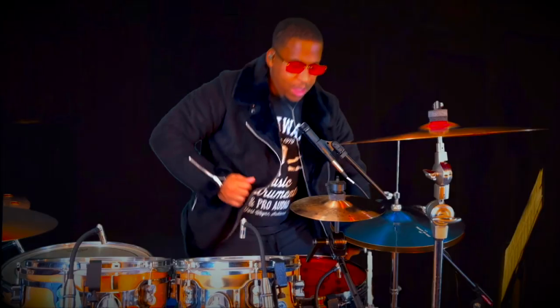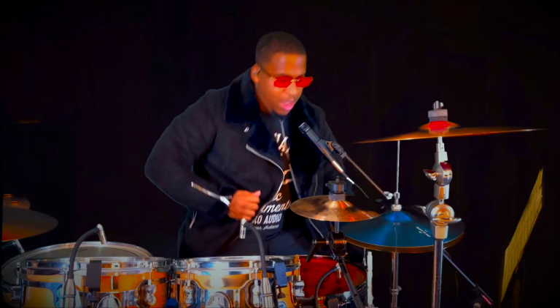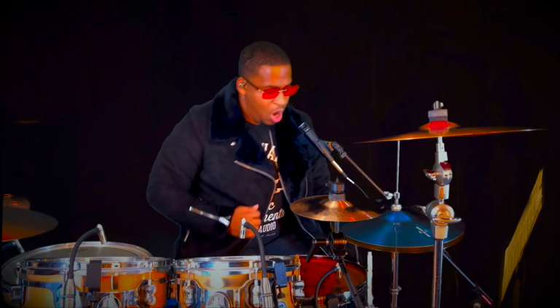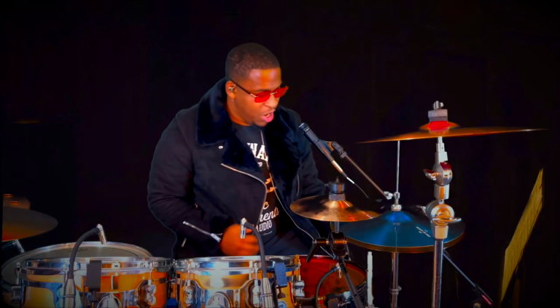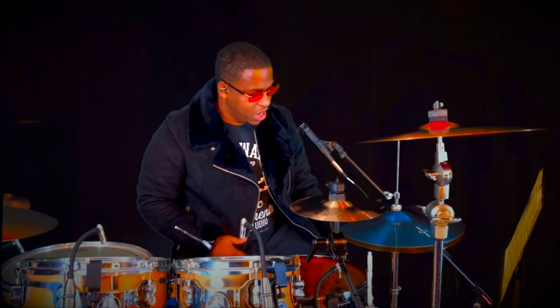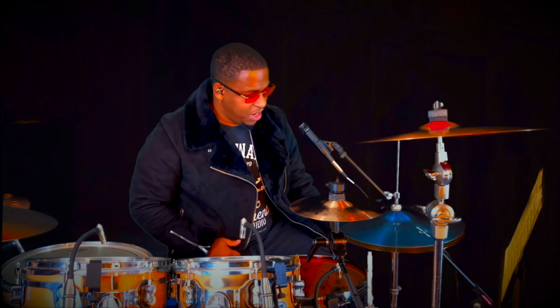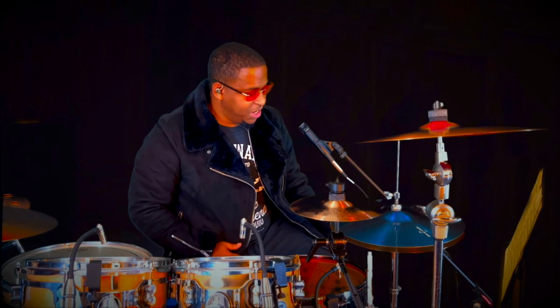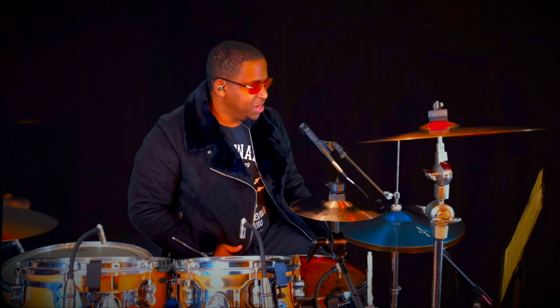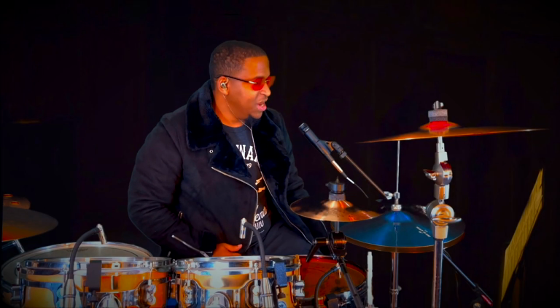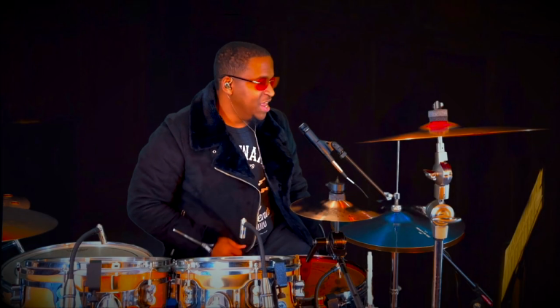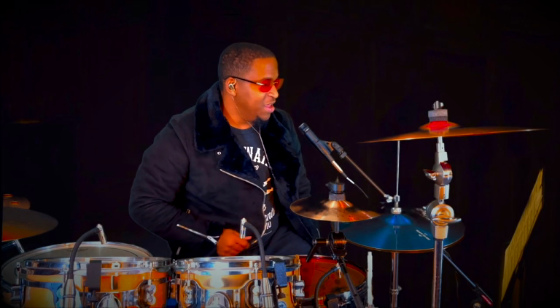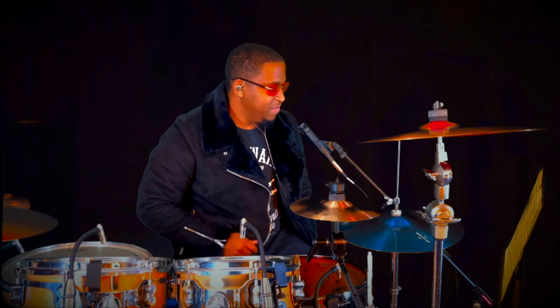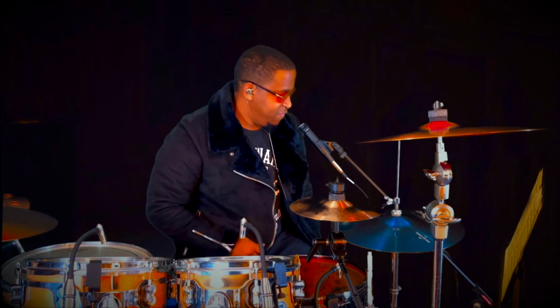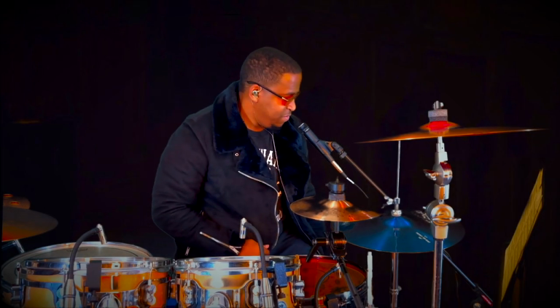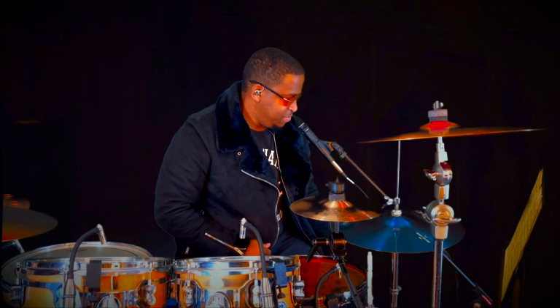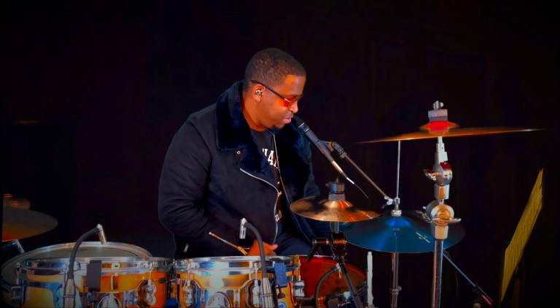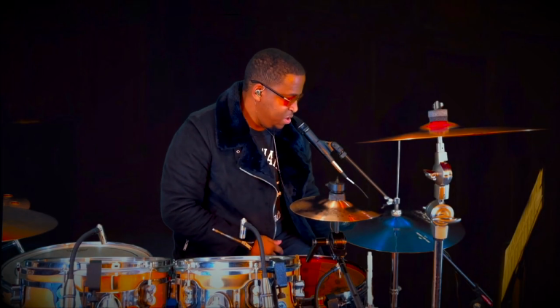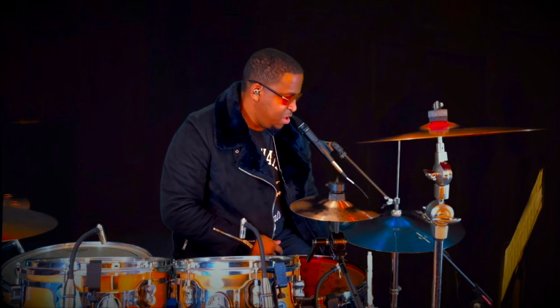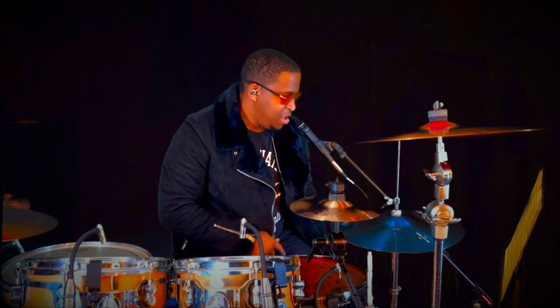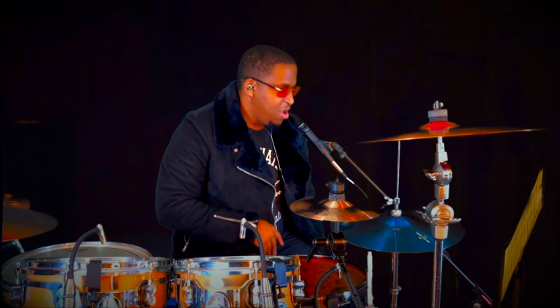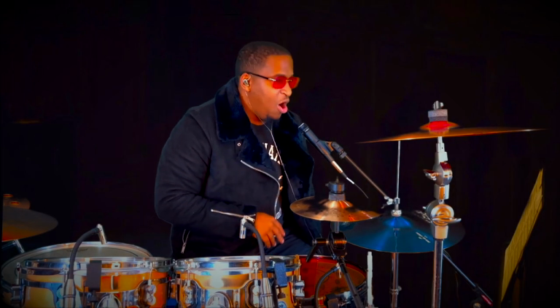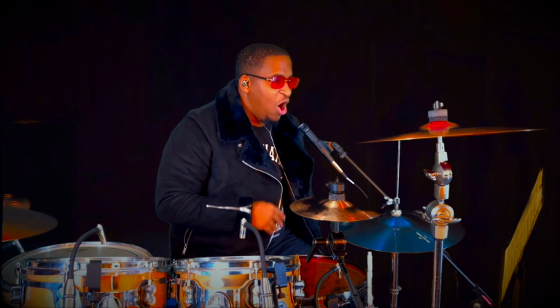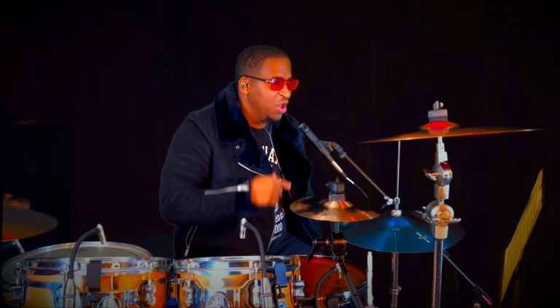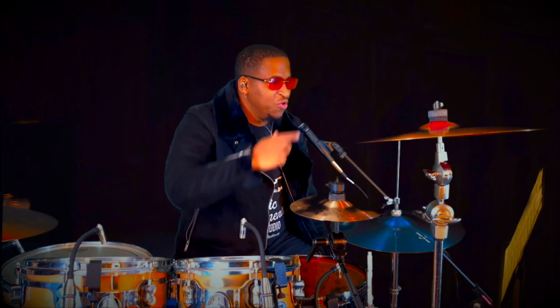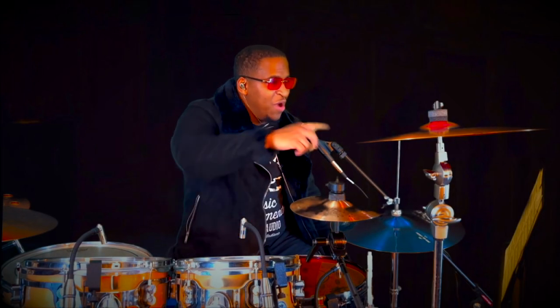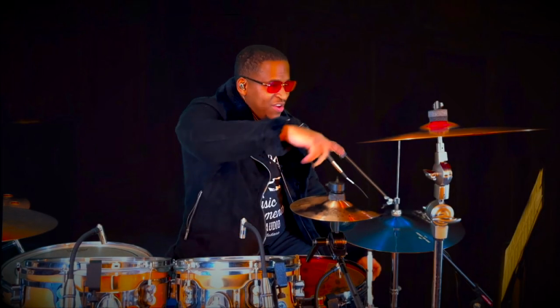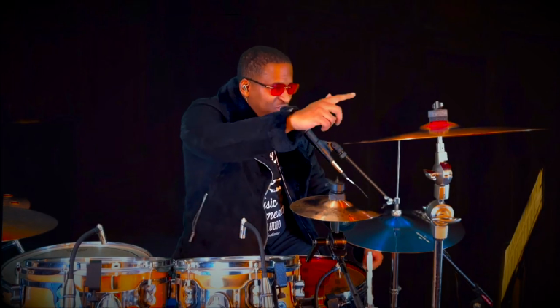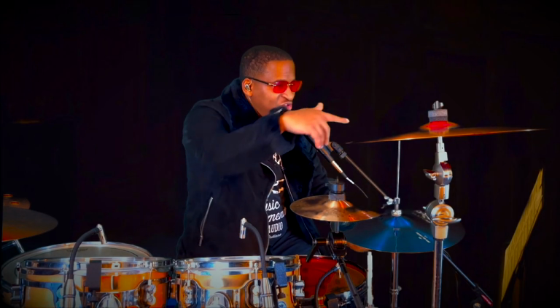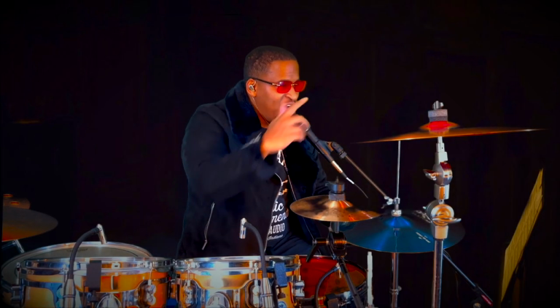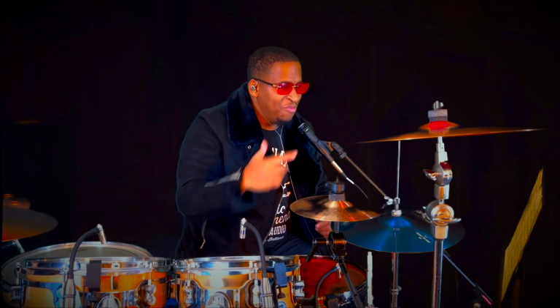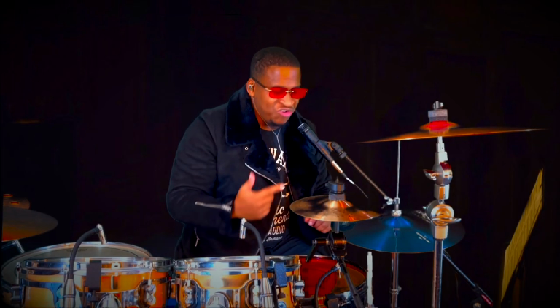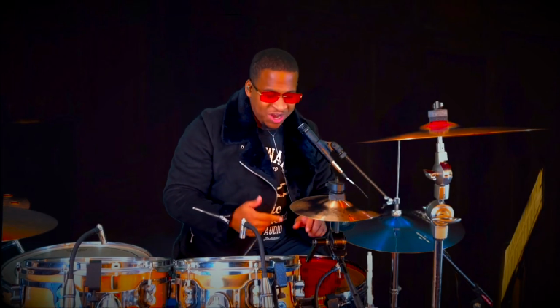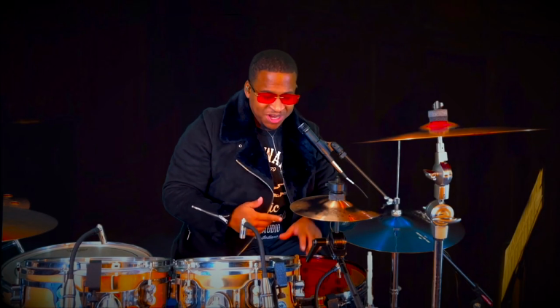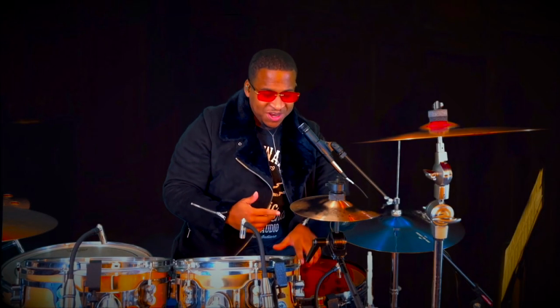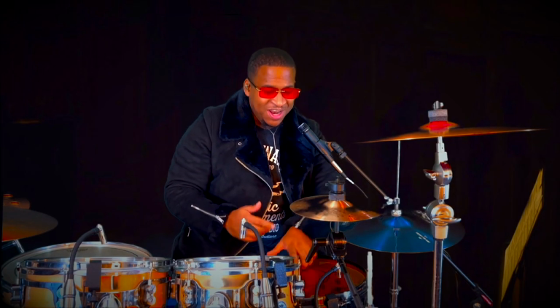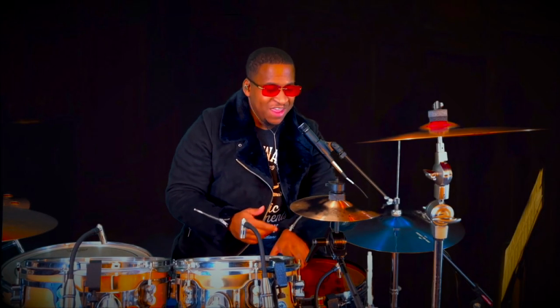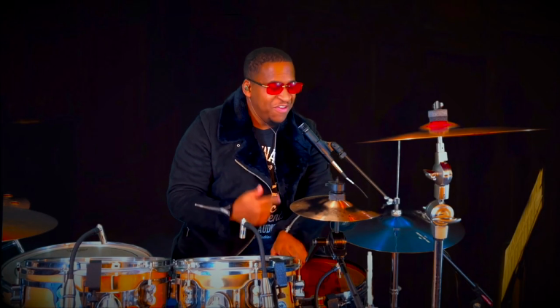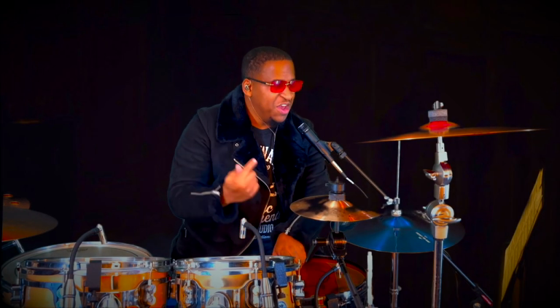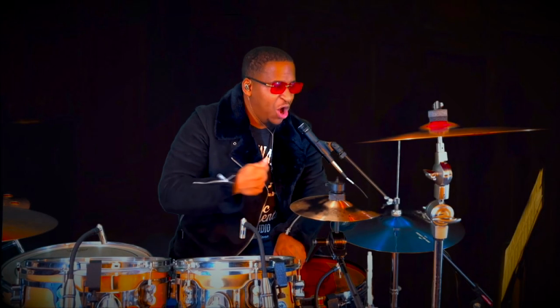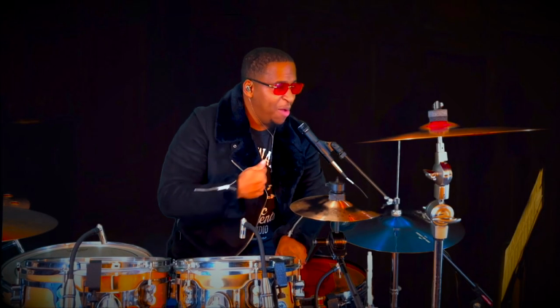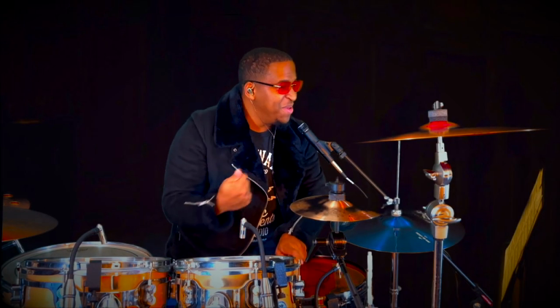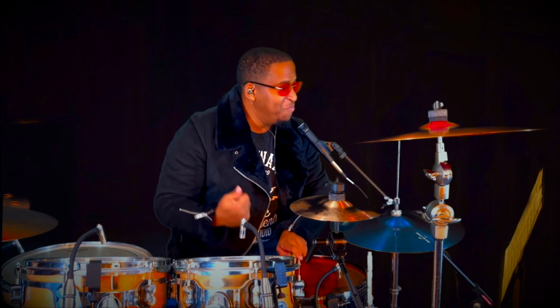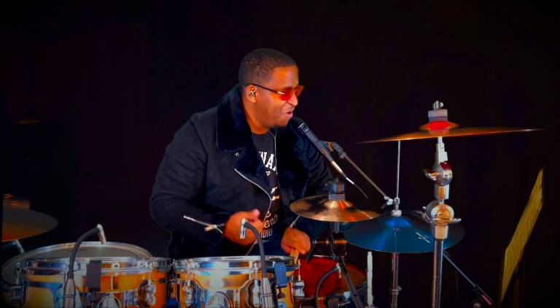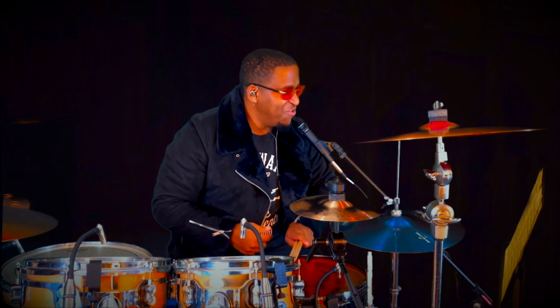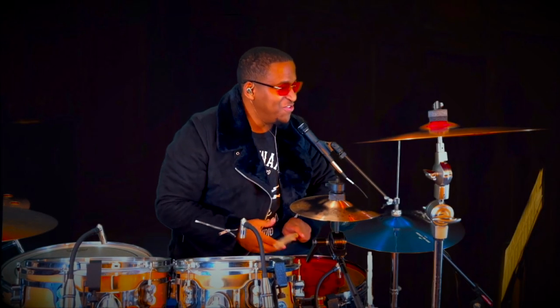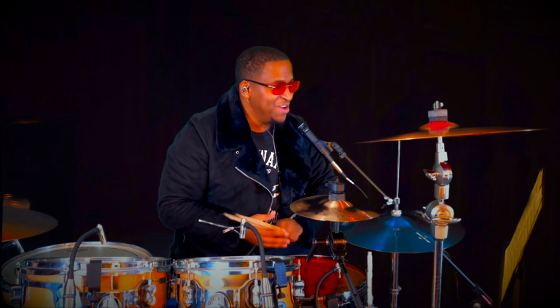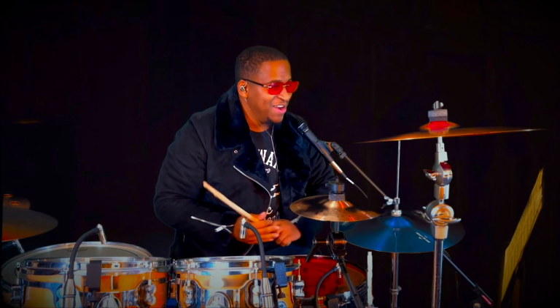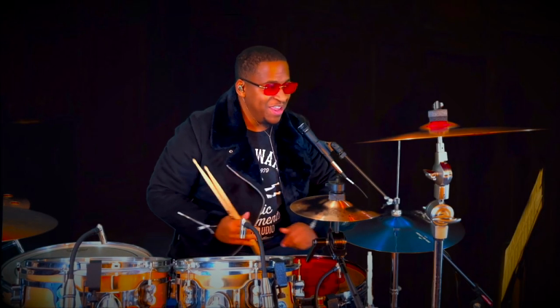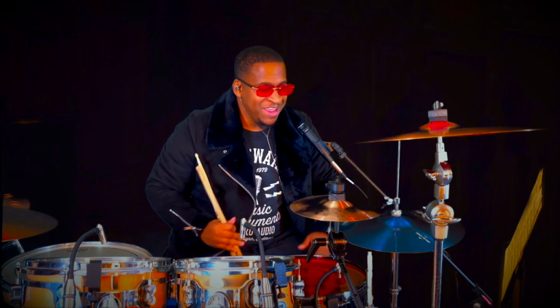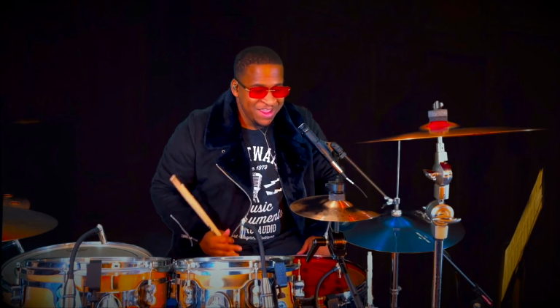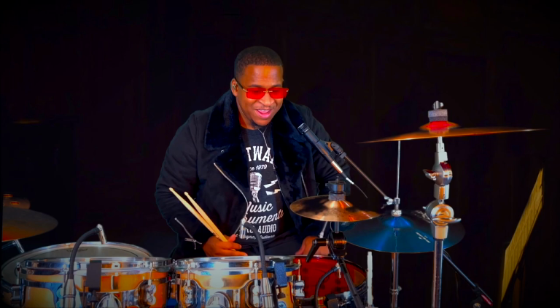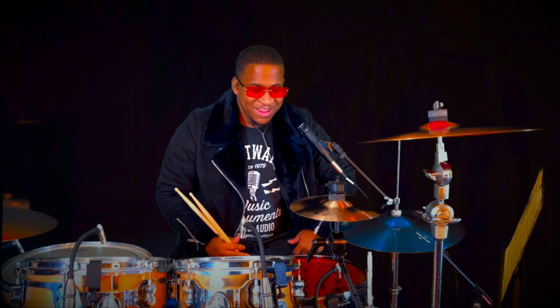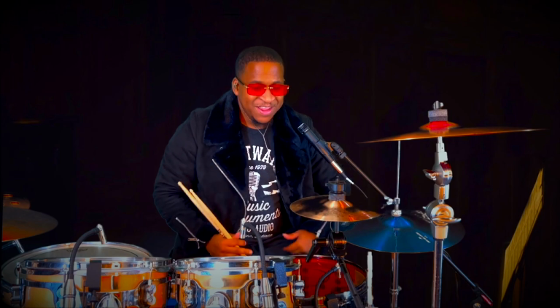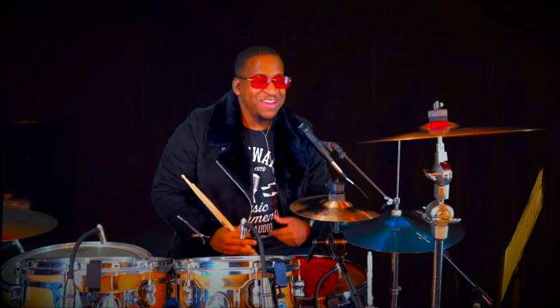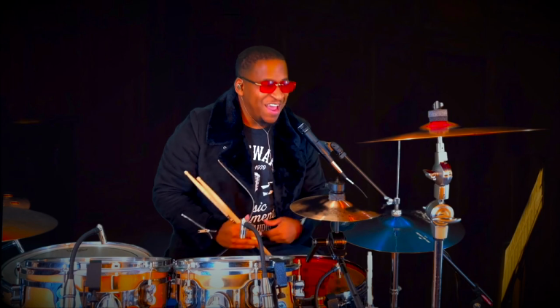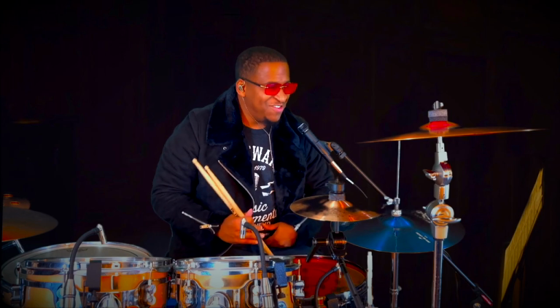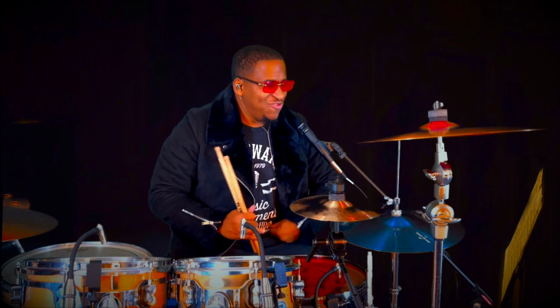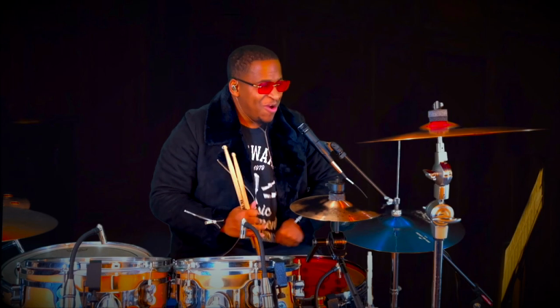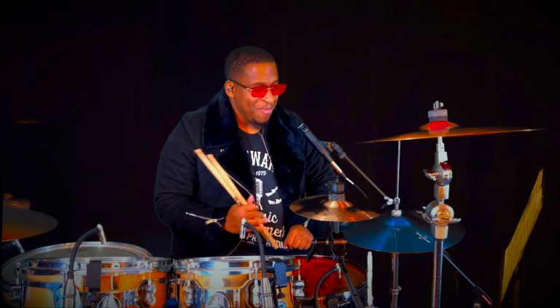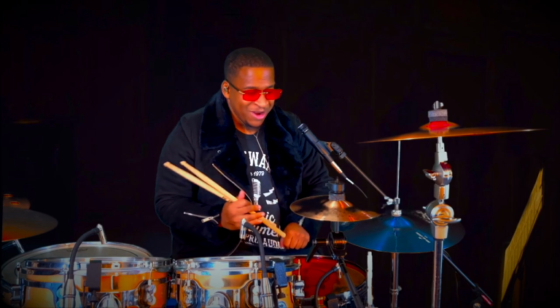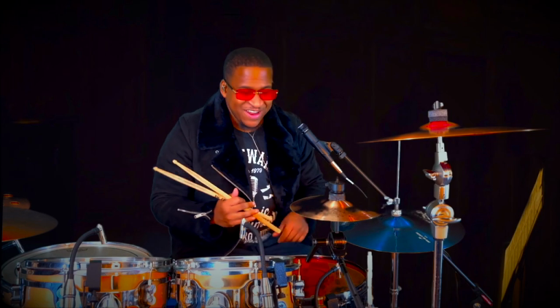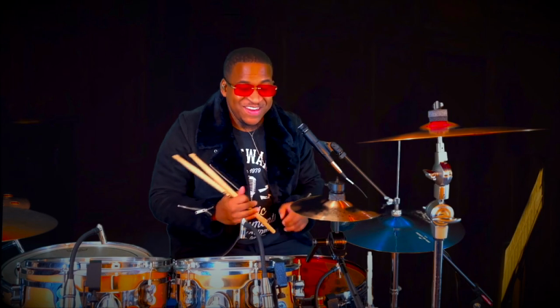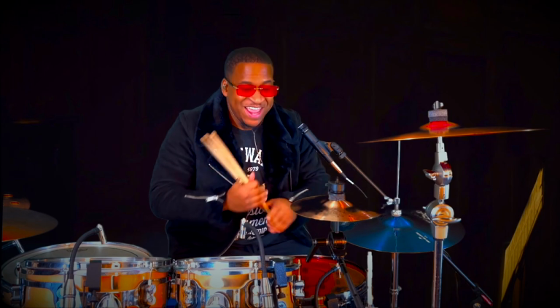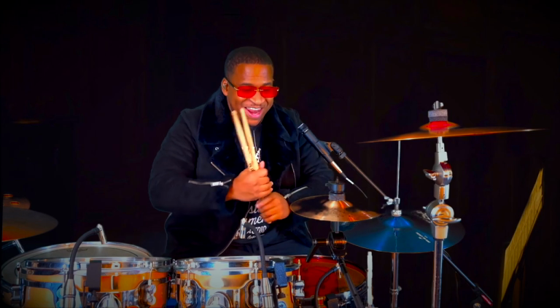All y'all need to leave. All you extra drummers, y'all need to leave. He called me personally. Guest drummer. Let's get it.